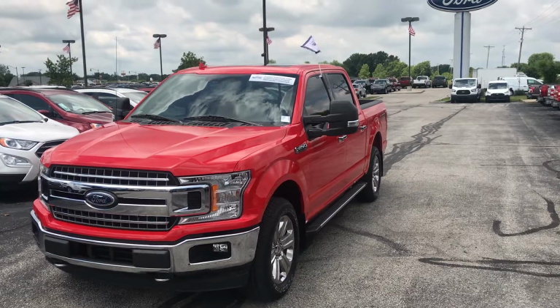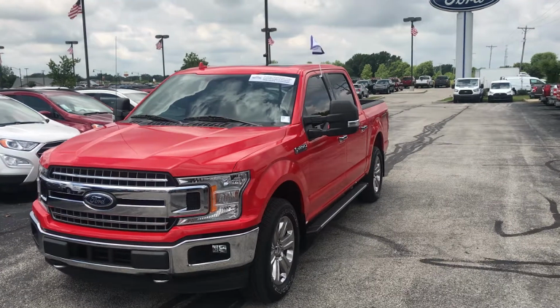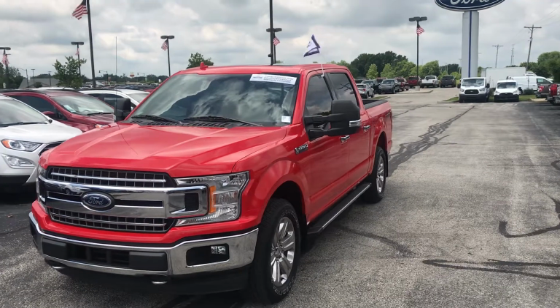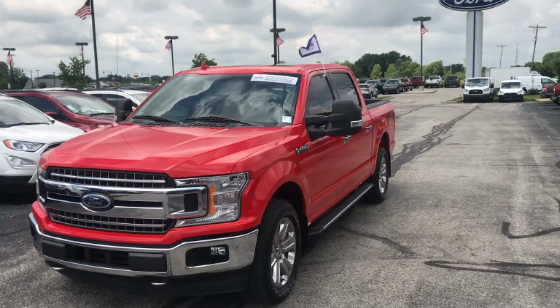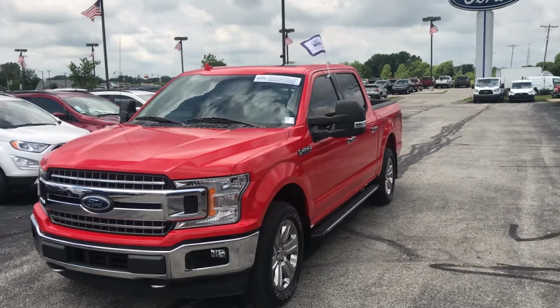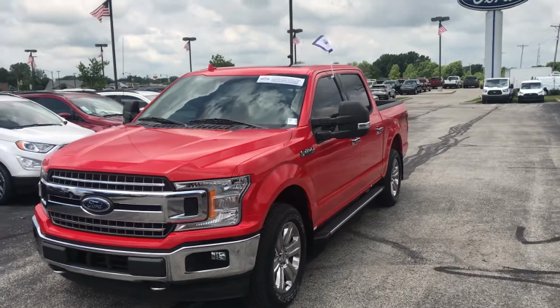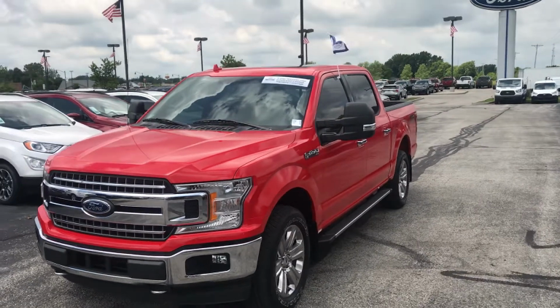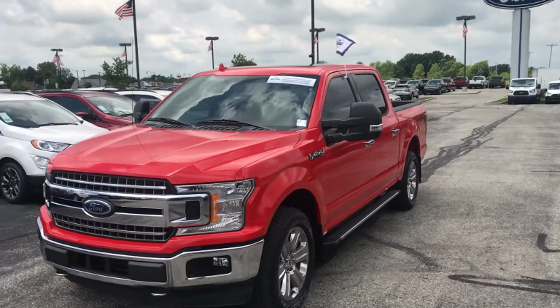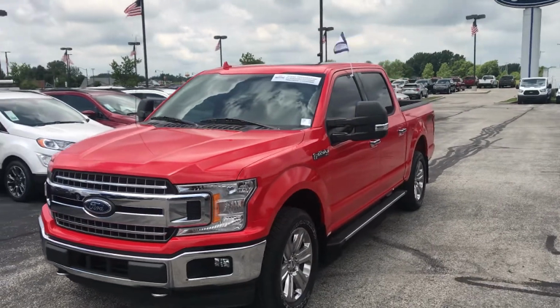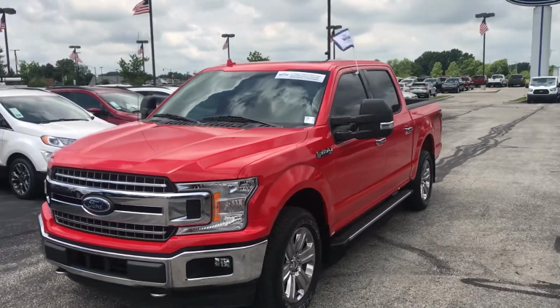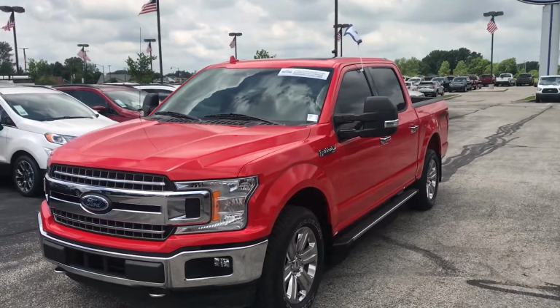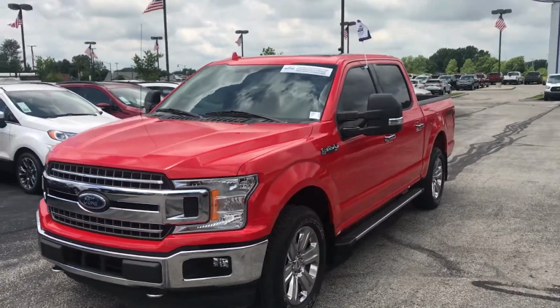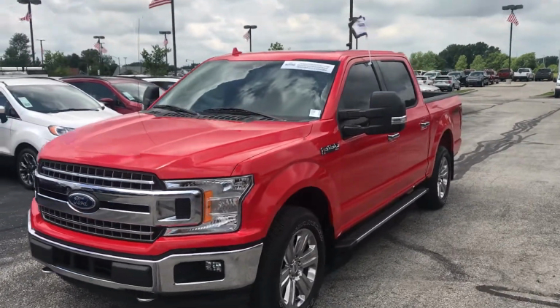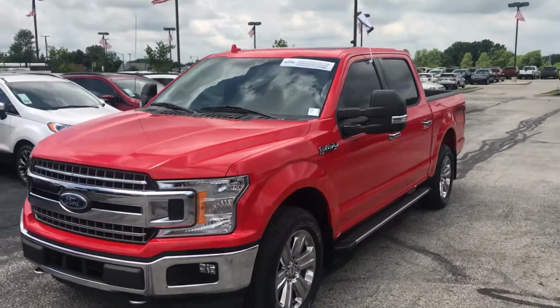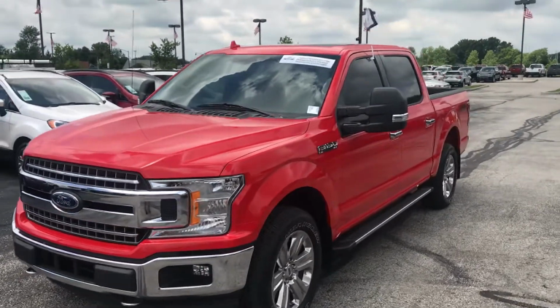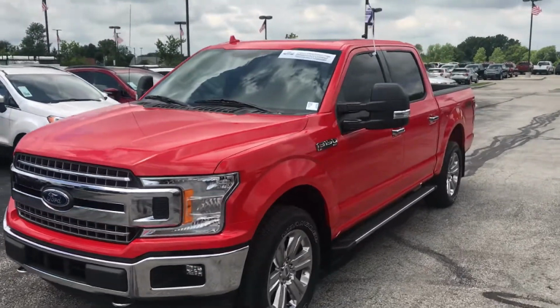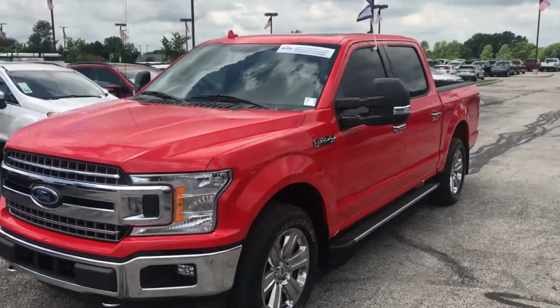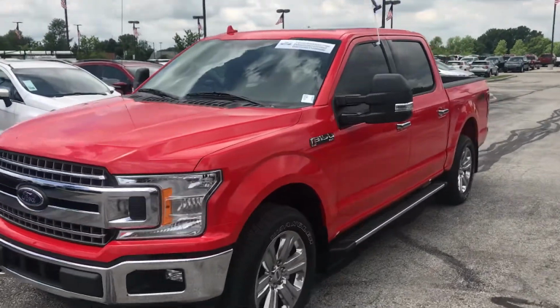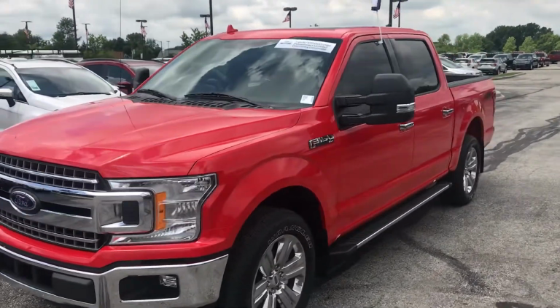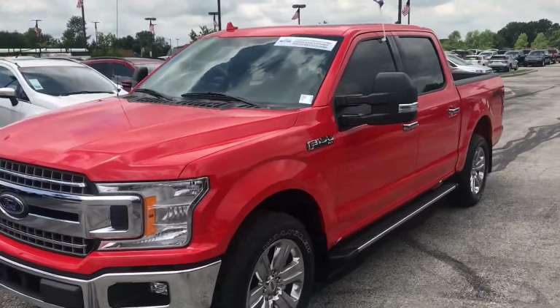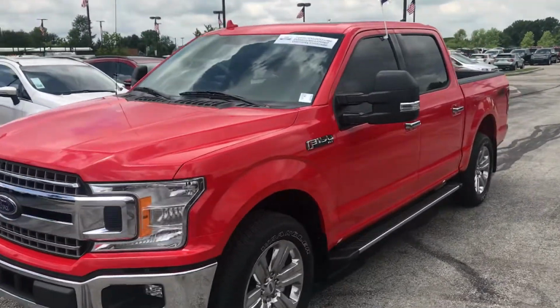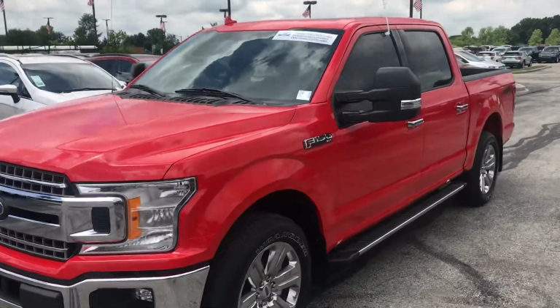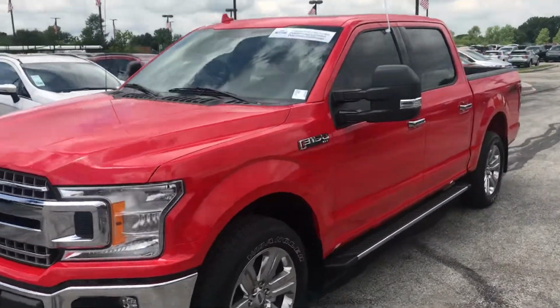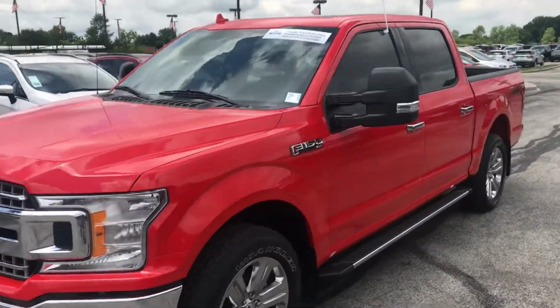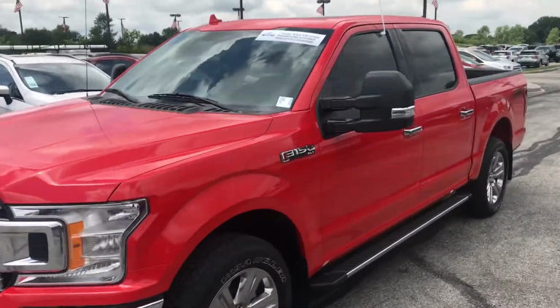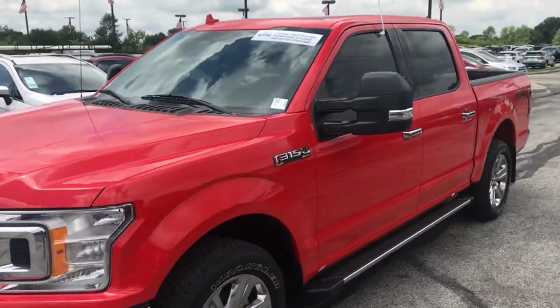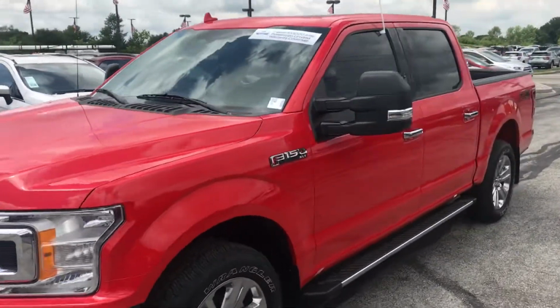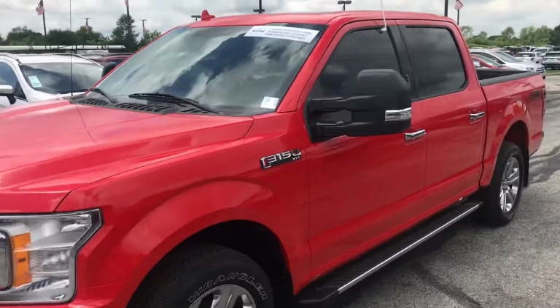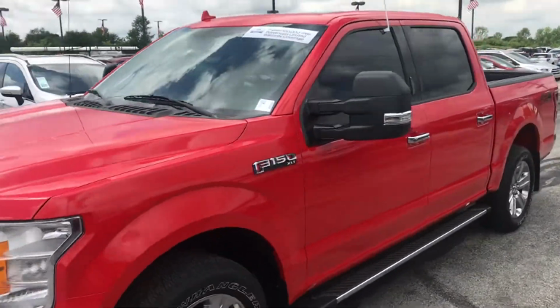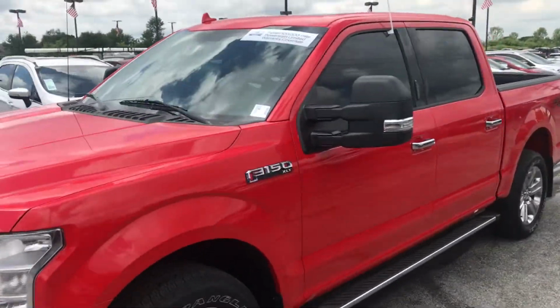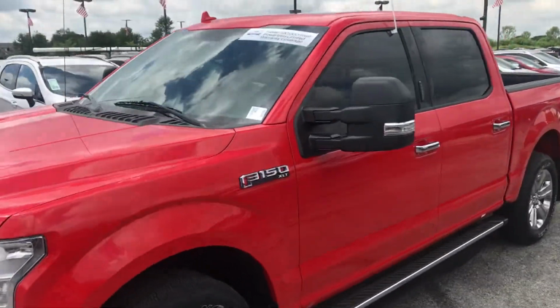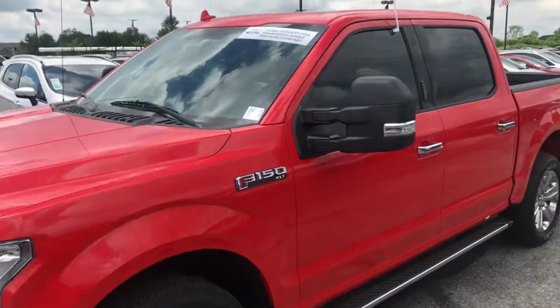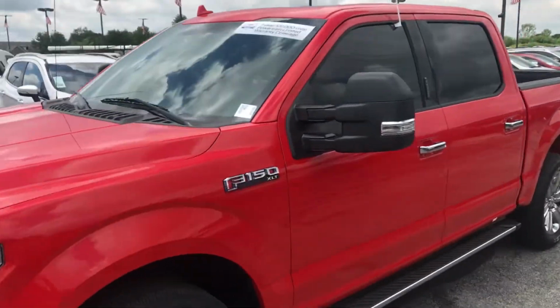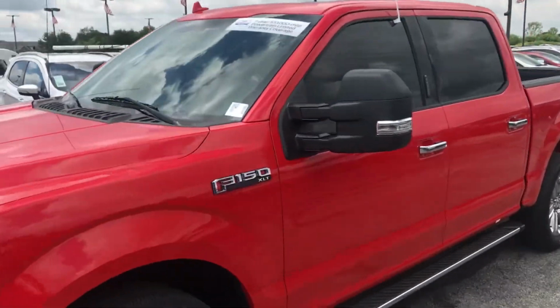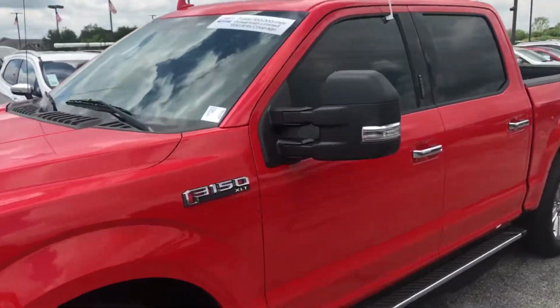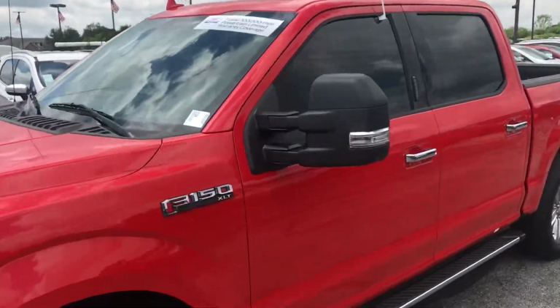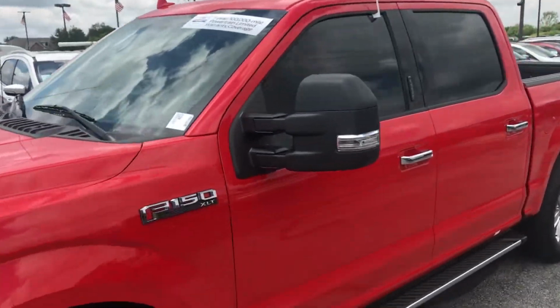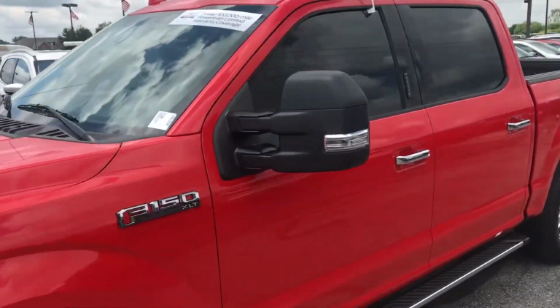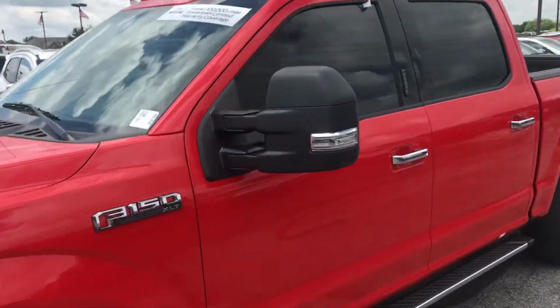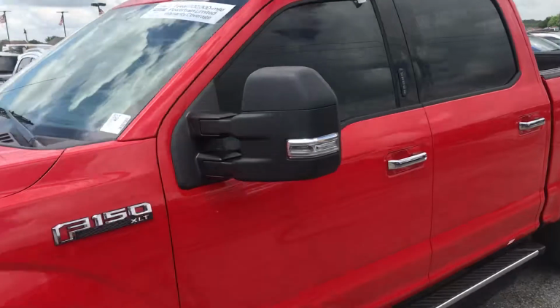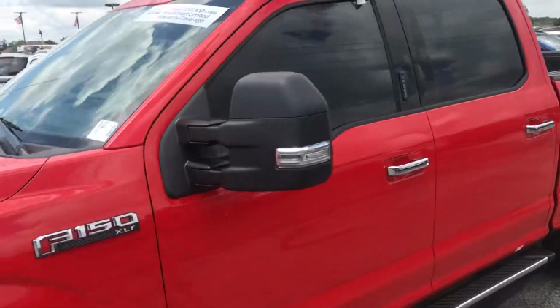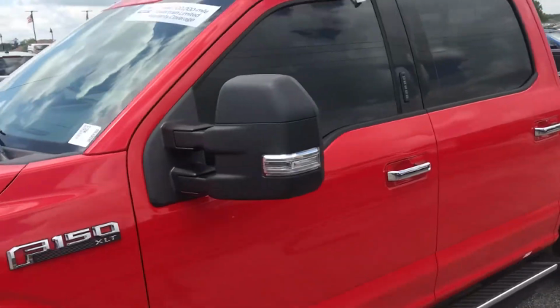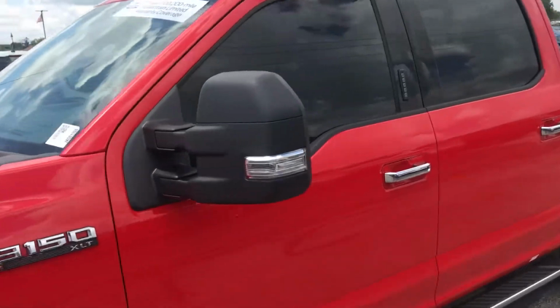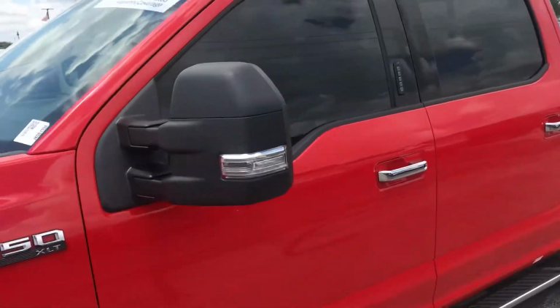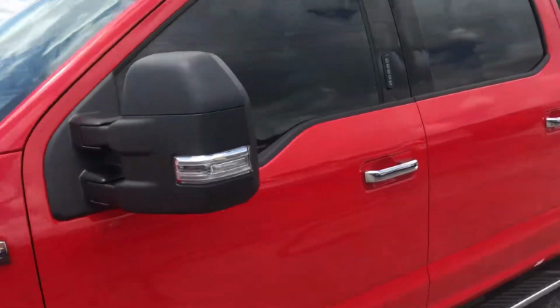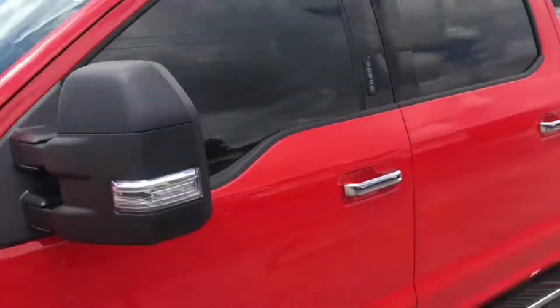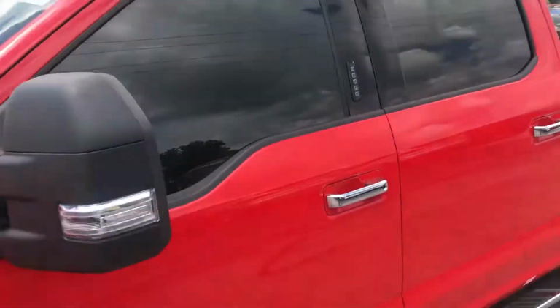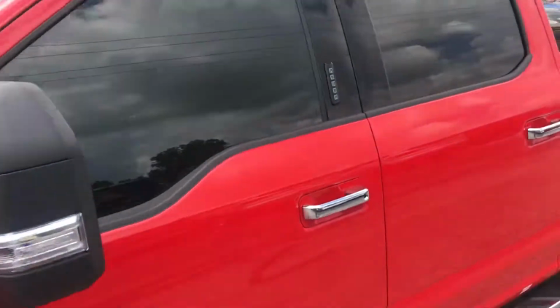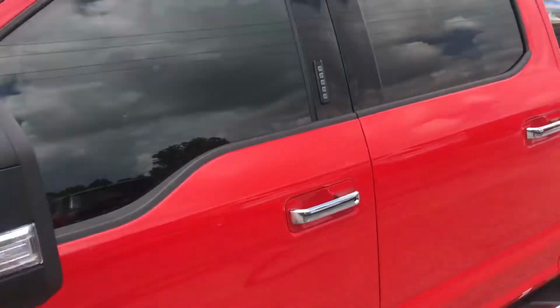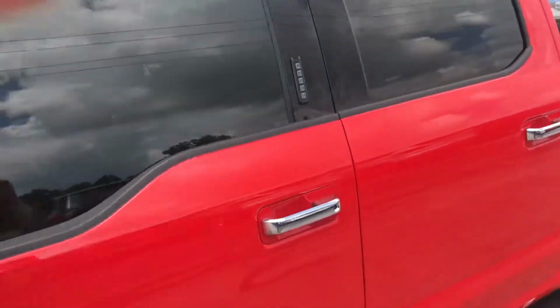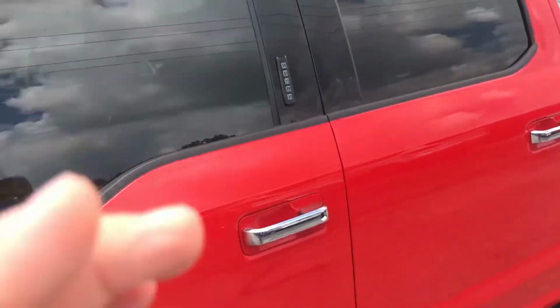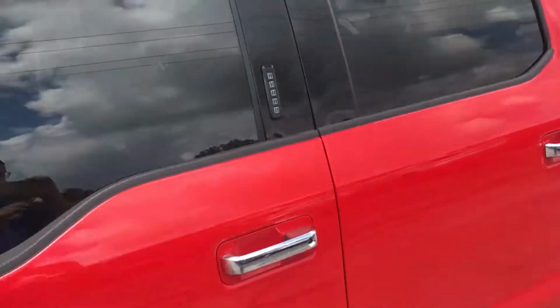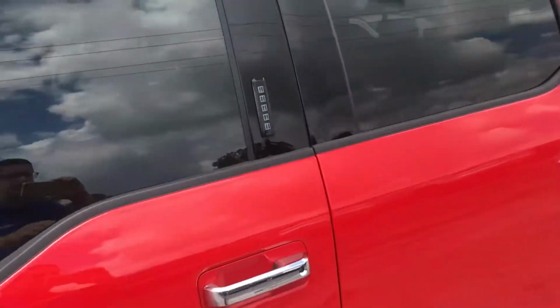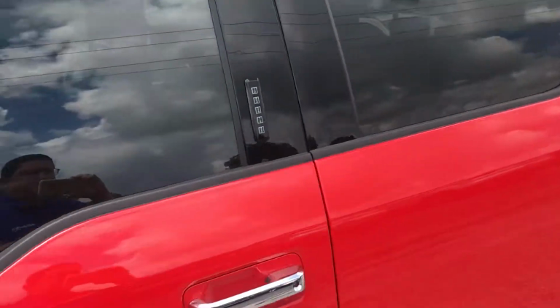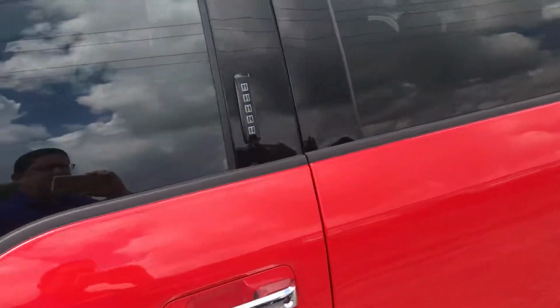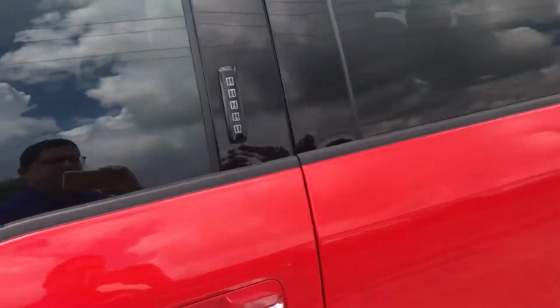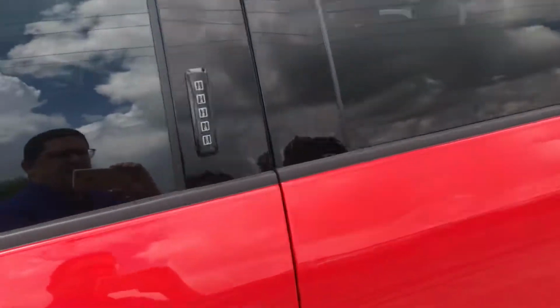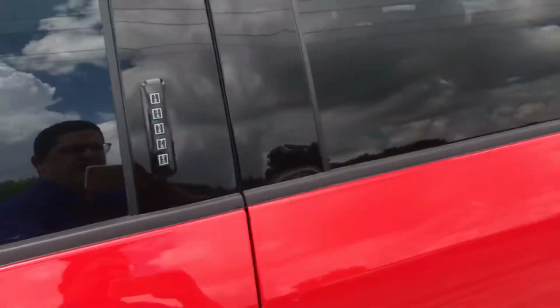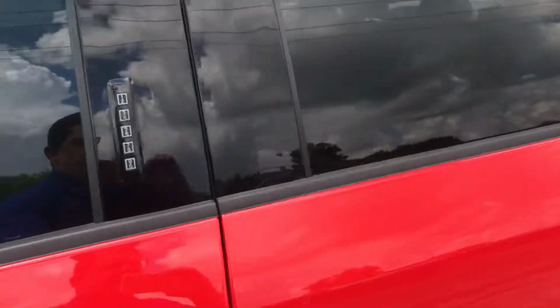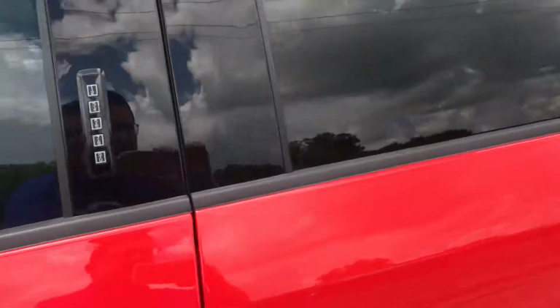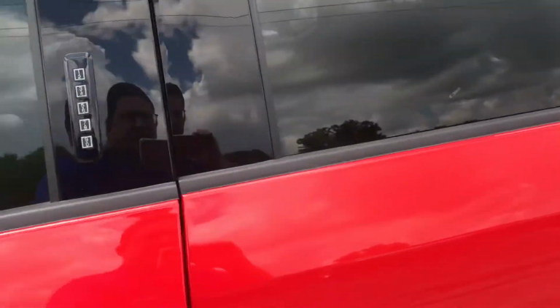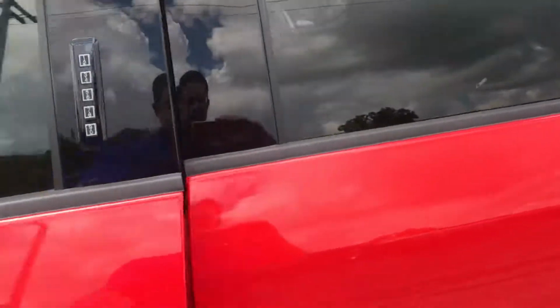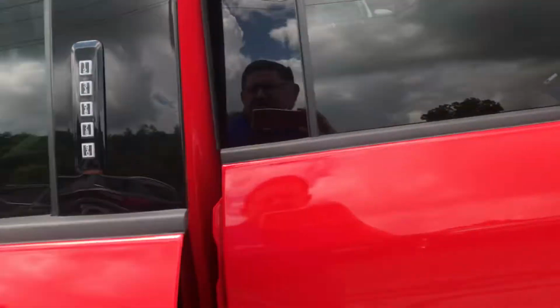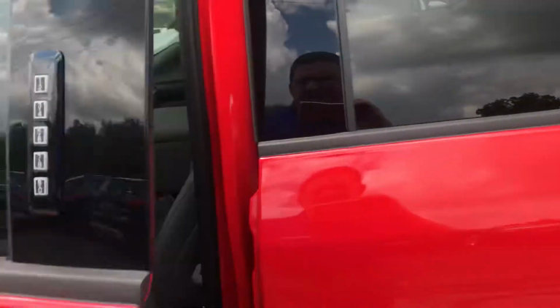This is Steve Angle with Bill Estes Ford. This is a 2018 Ford F-150 XLT.